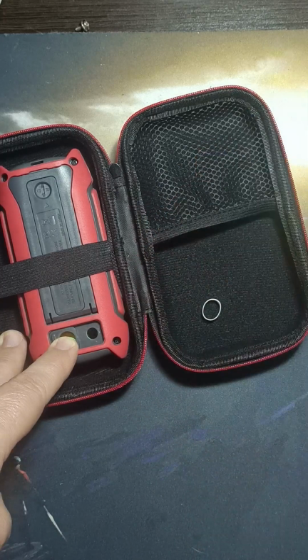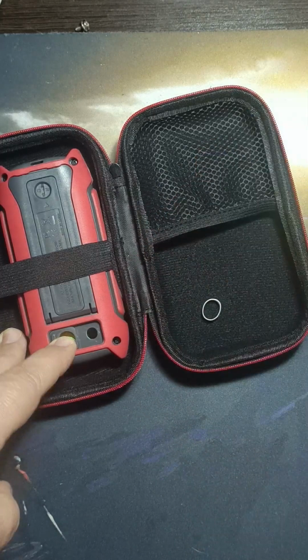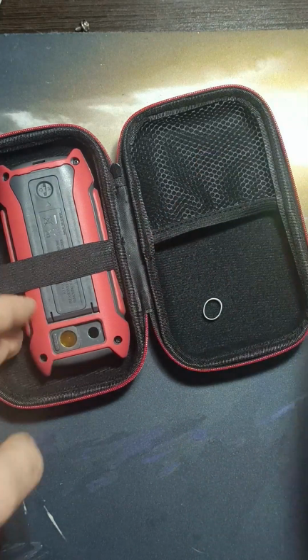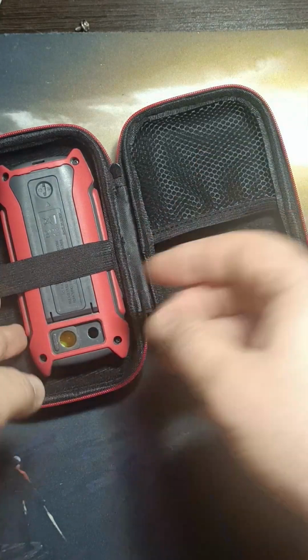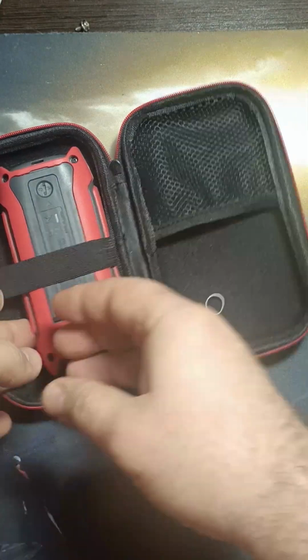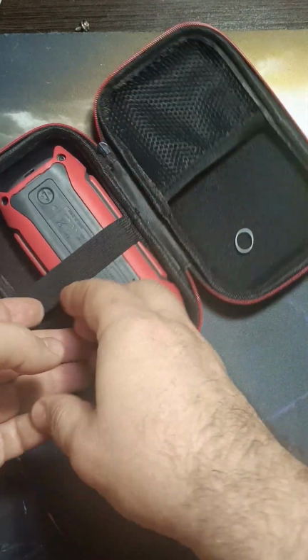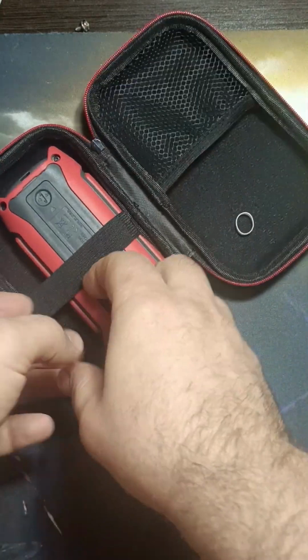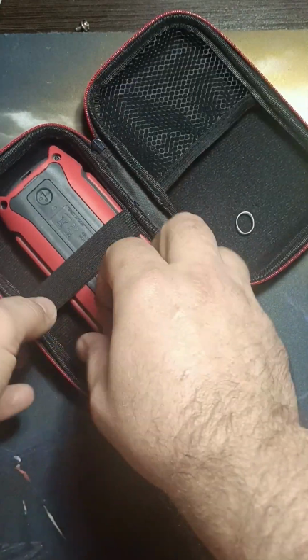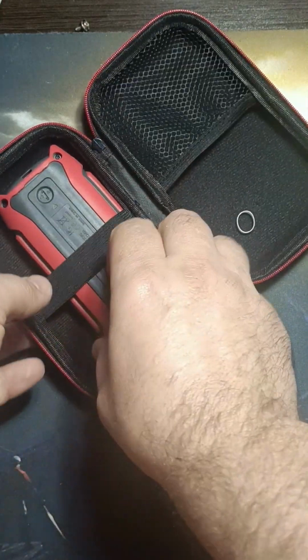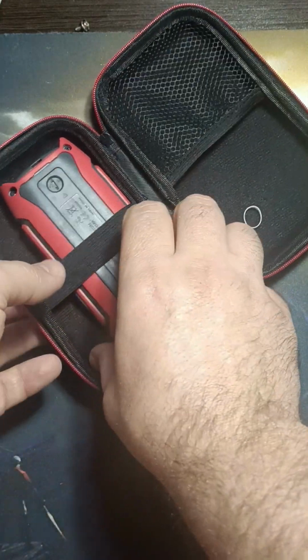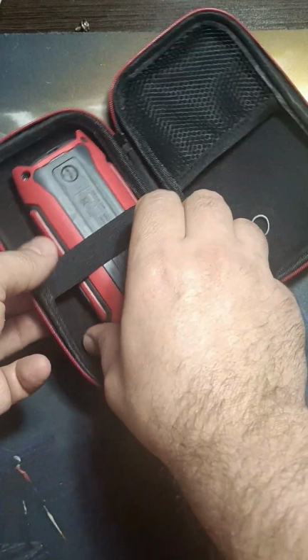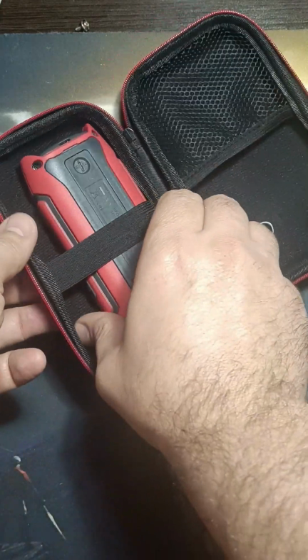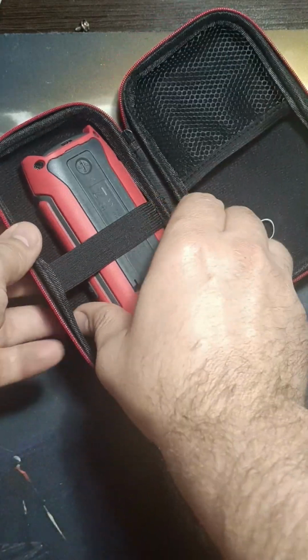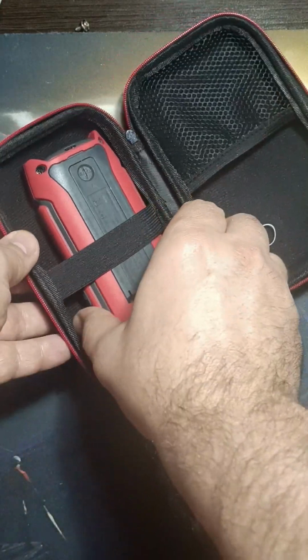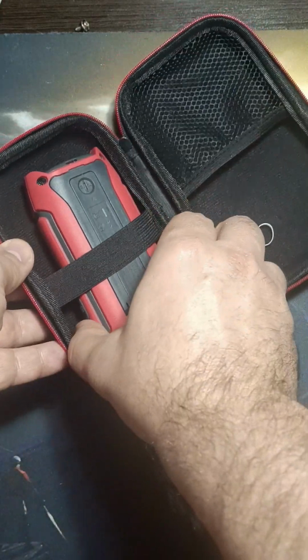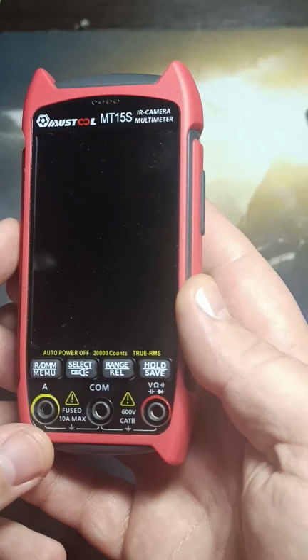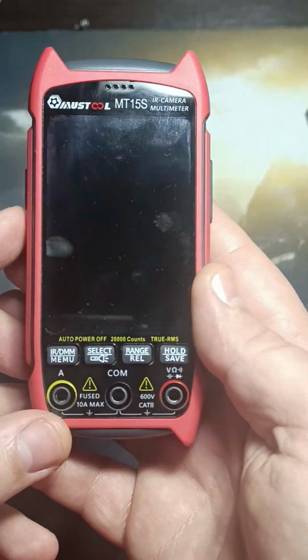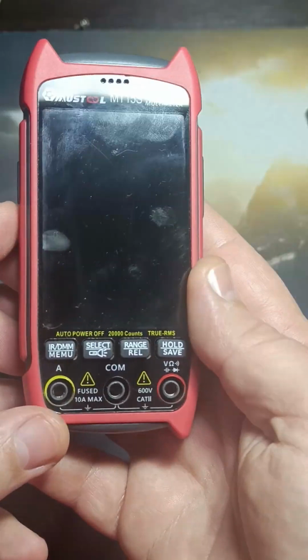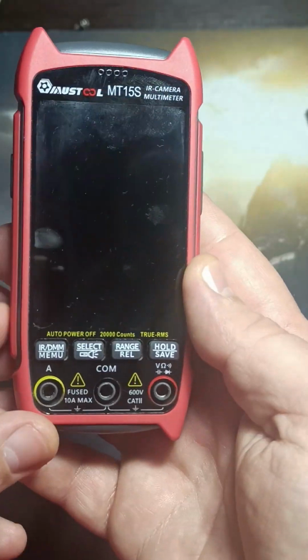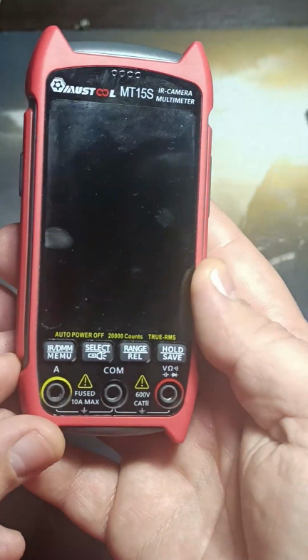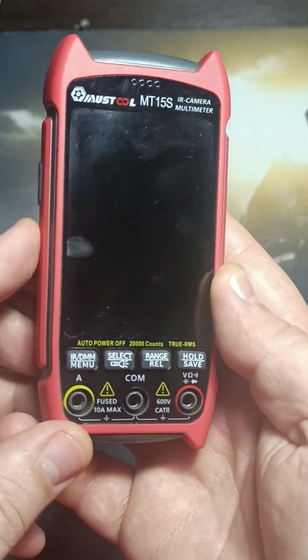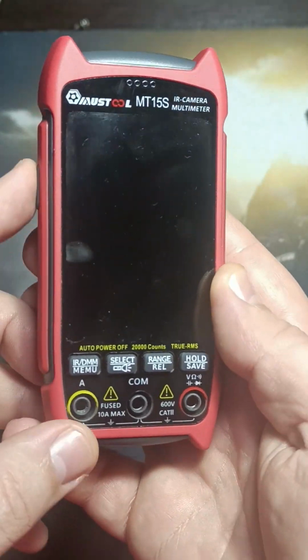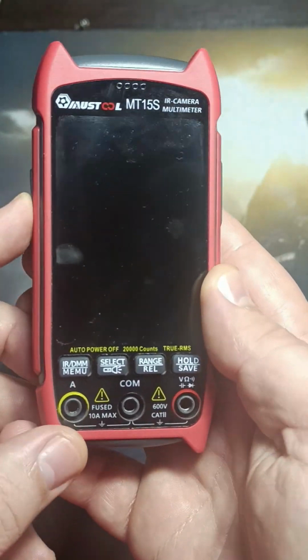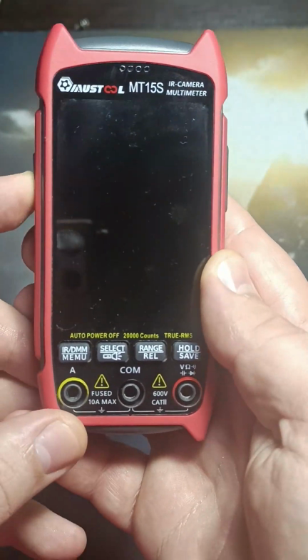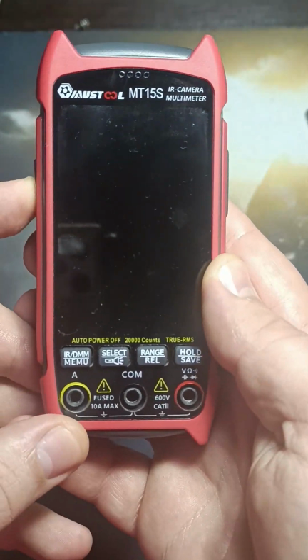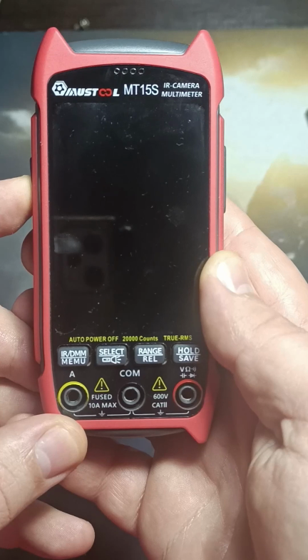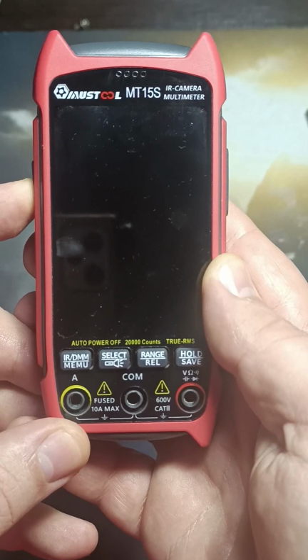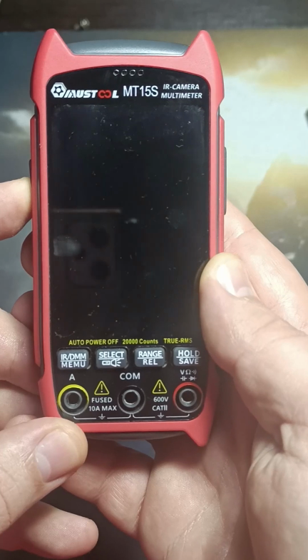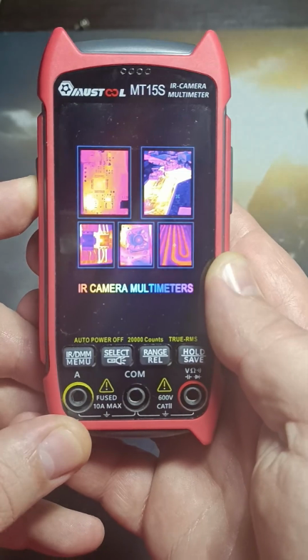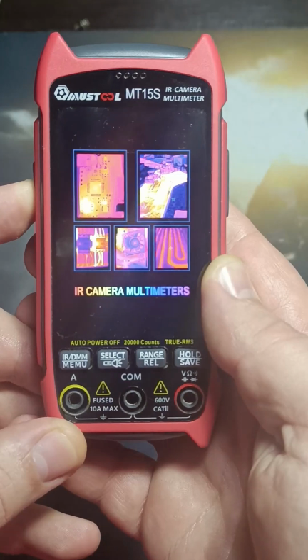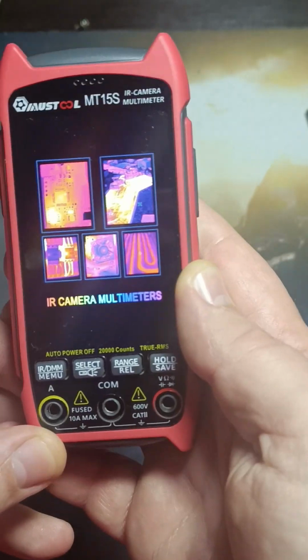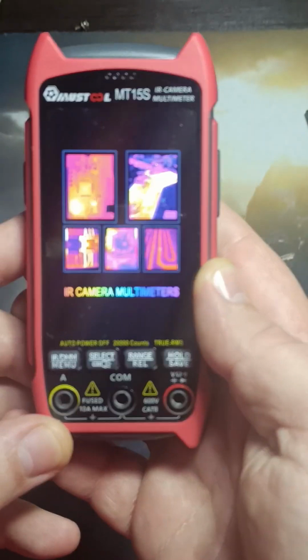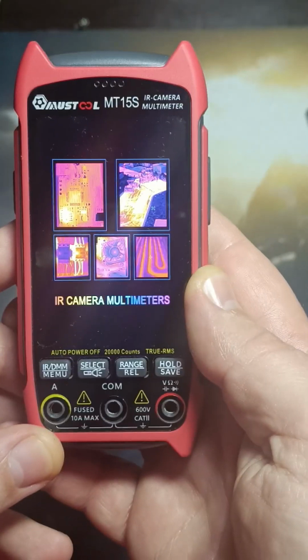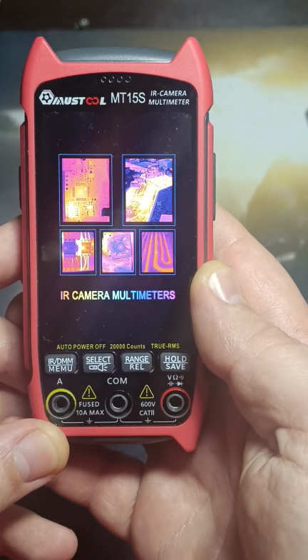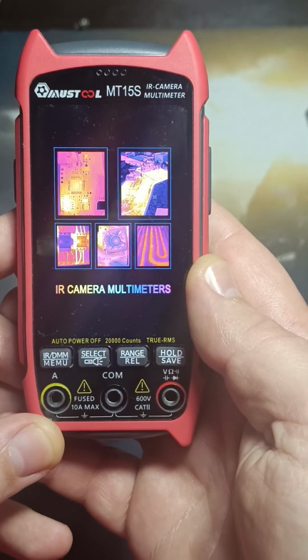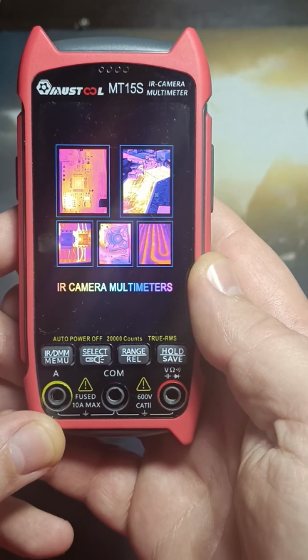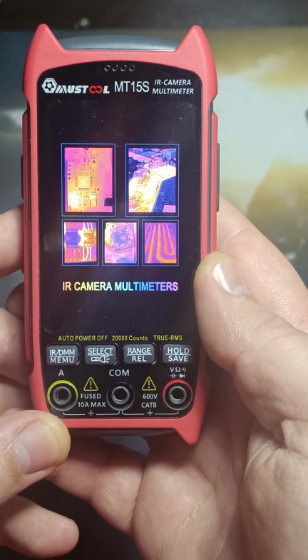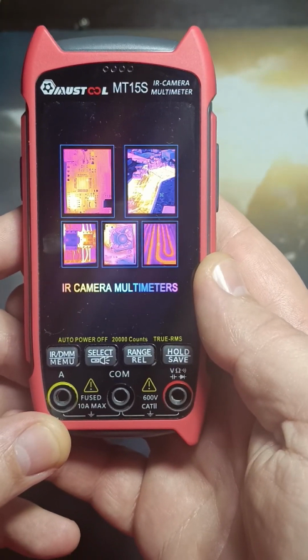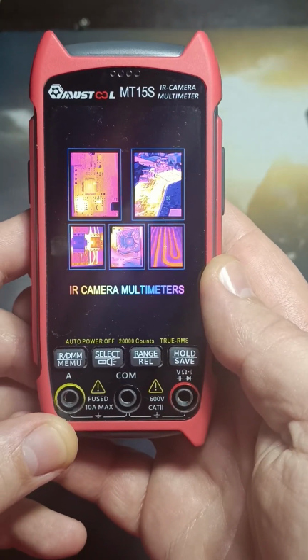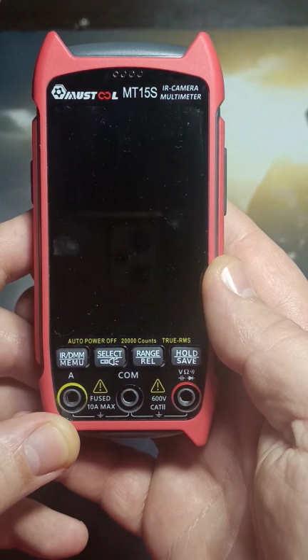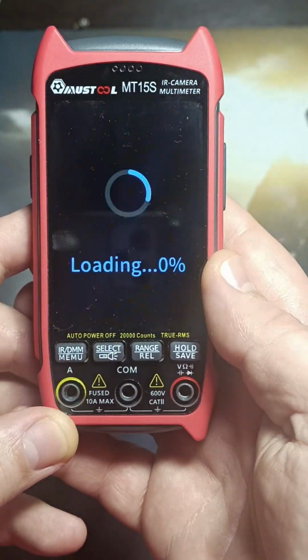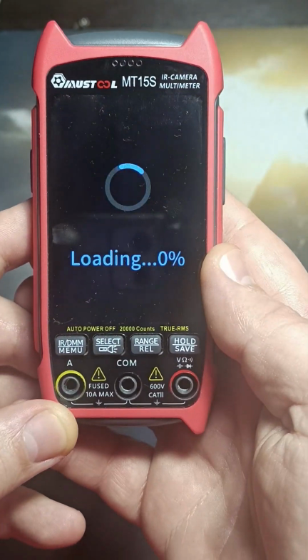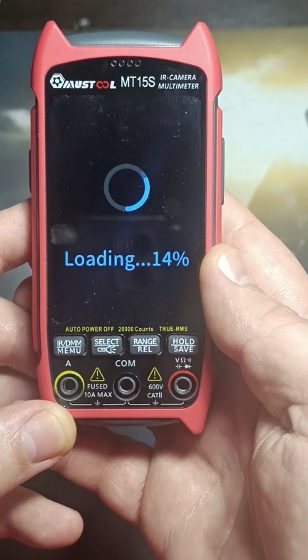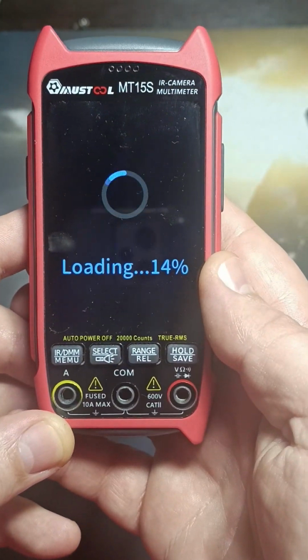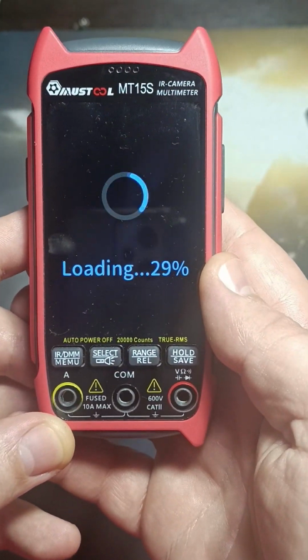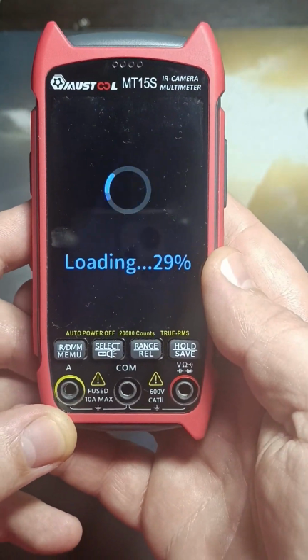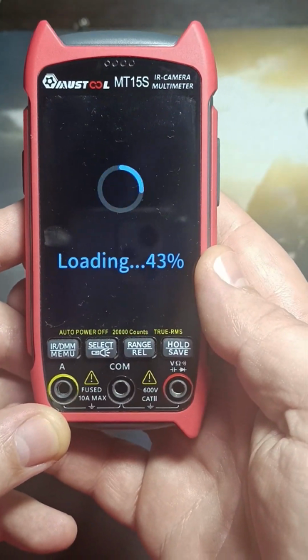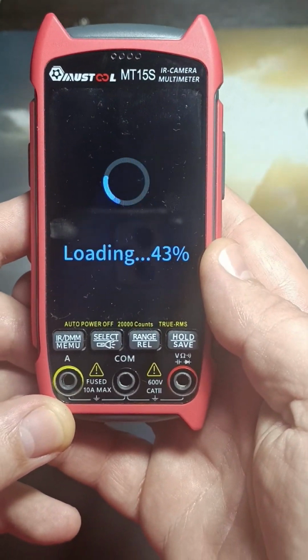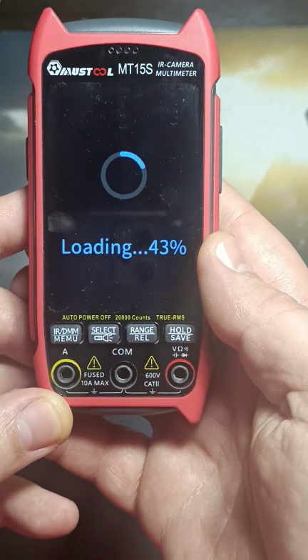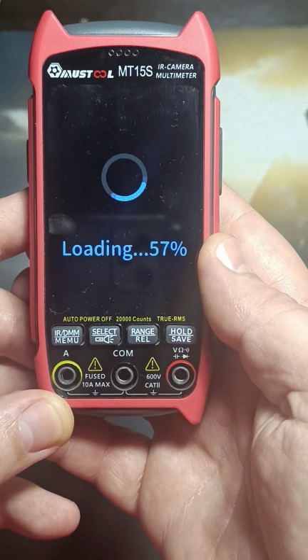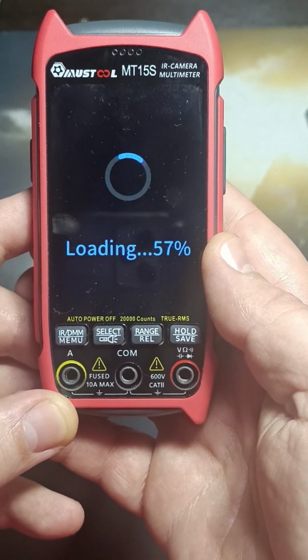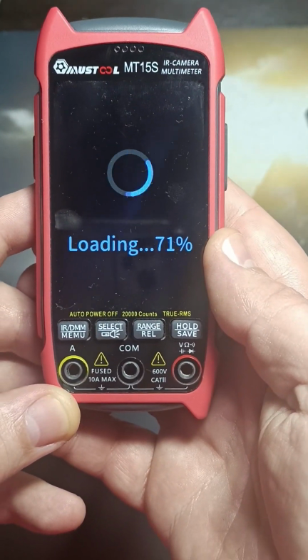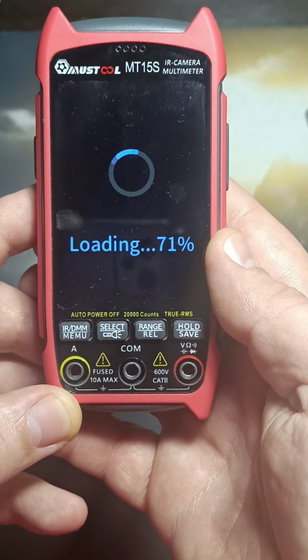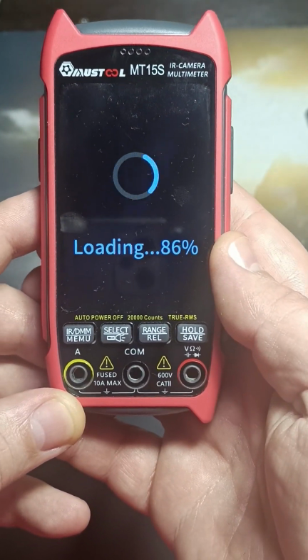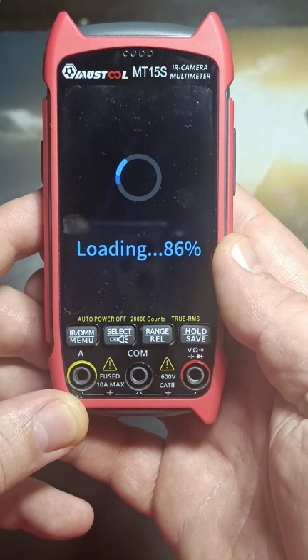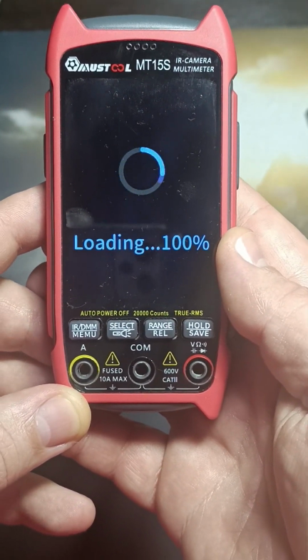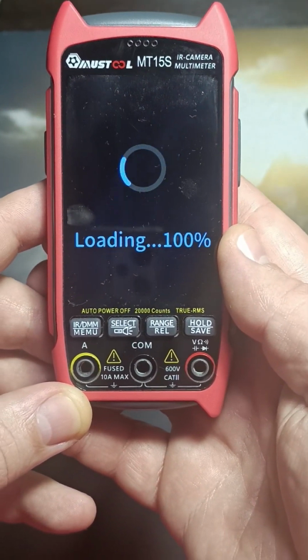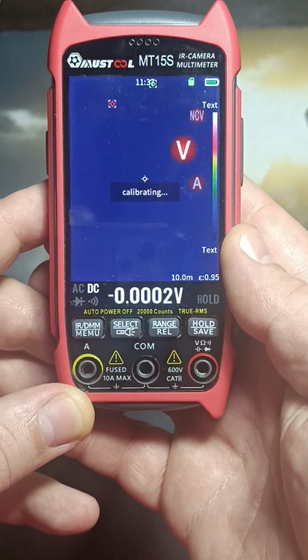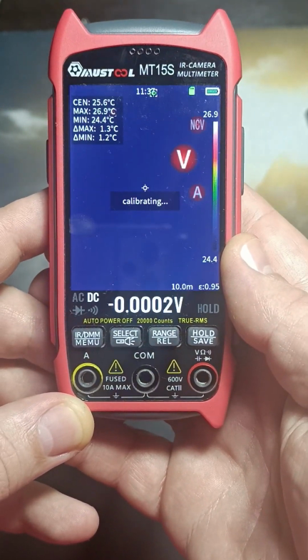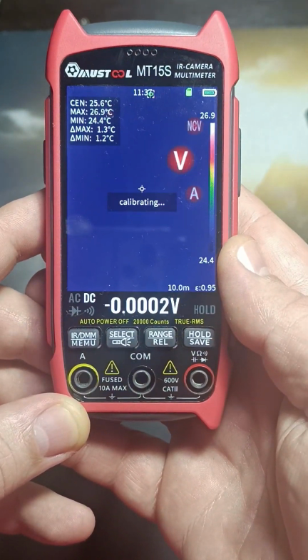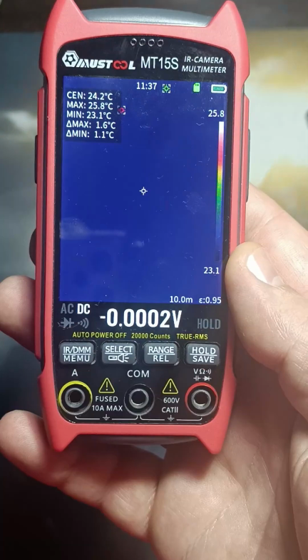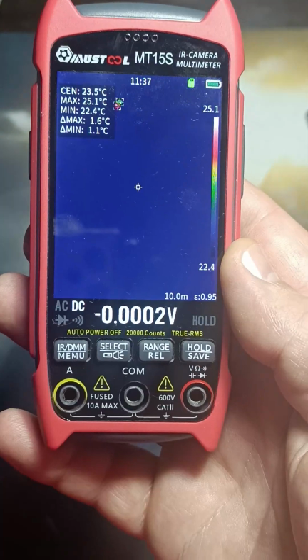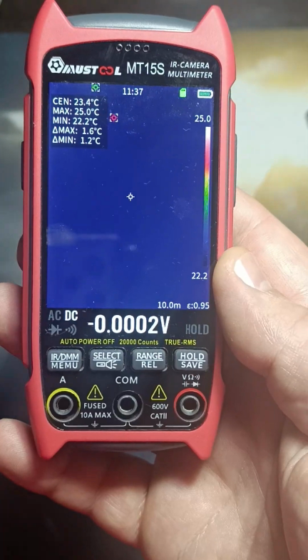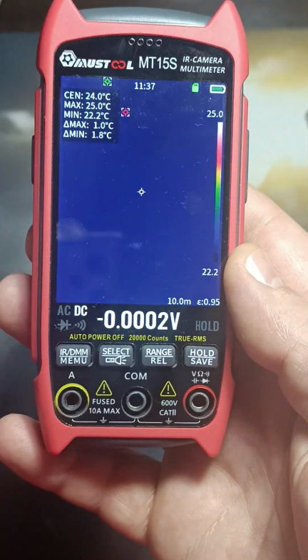The MT-15S boasts a high-resolution thermal imaging multimeter with 20,000 counts, making it an industrial-grade instrument.